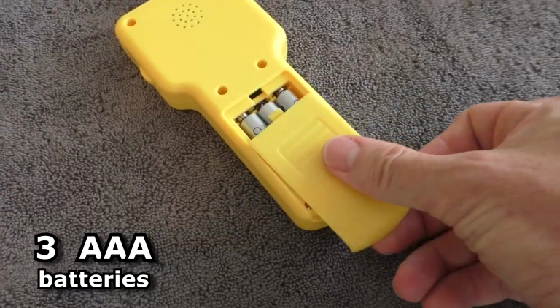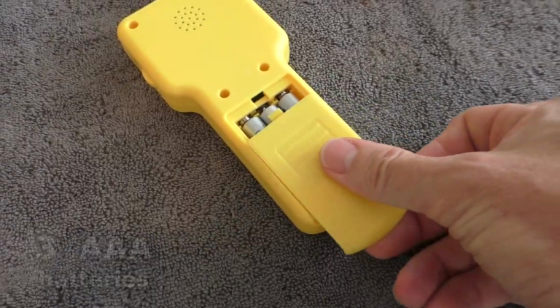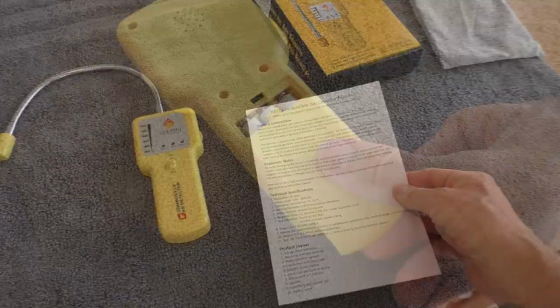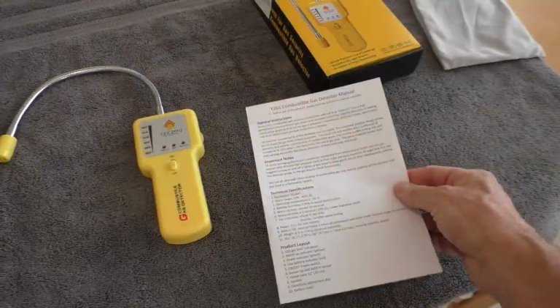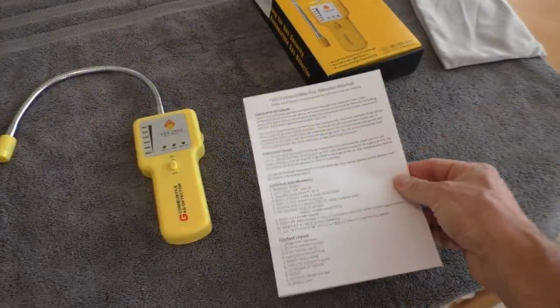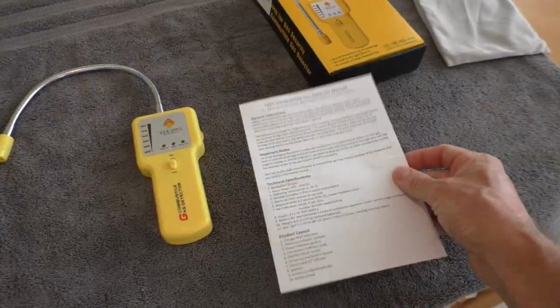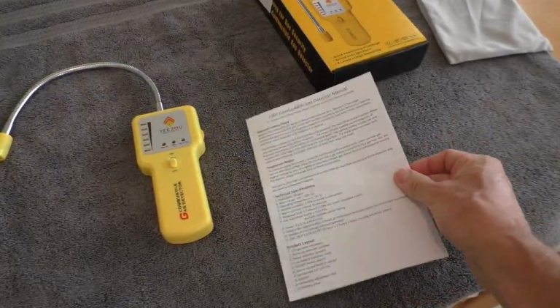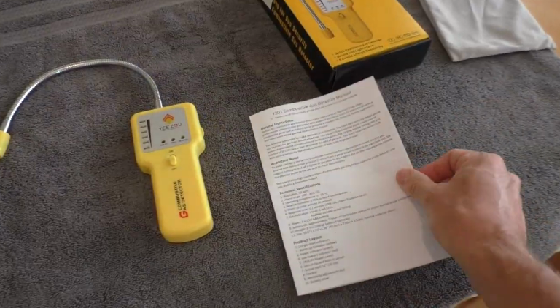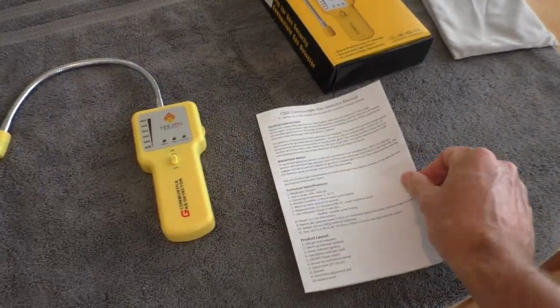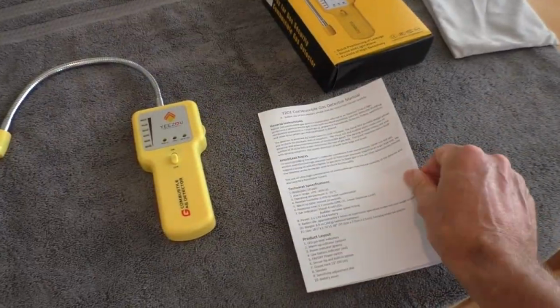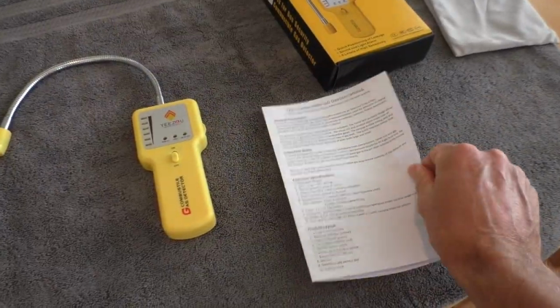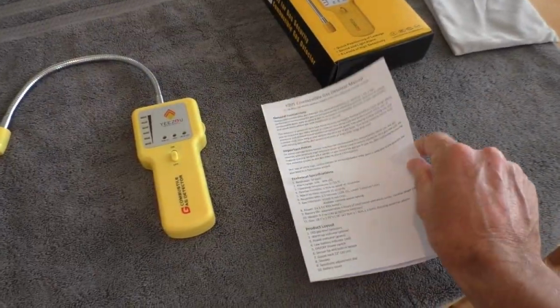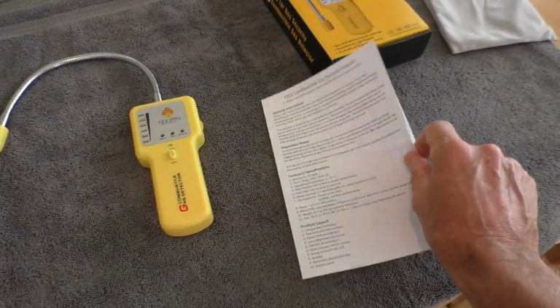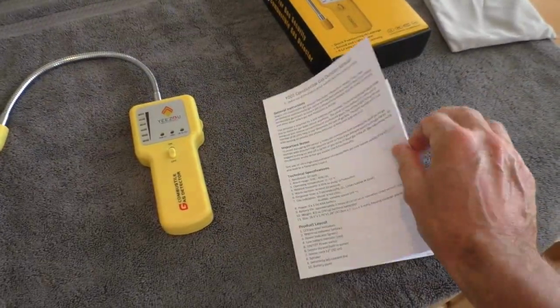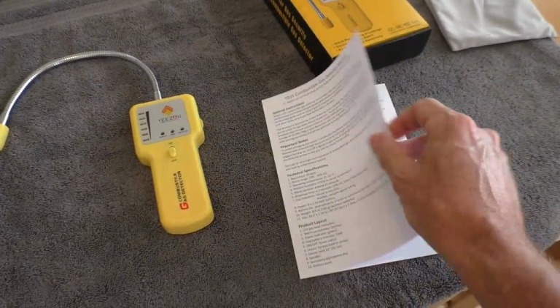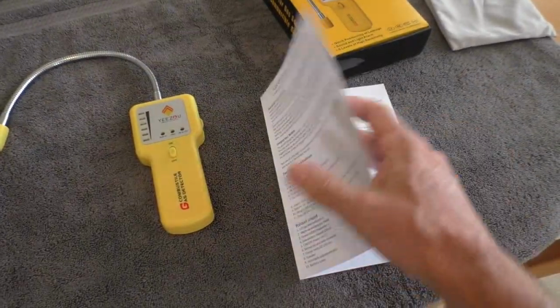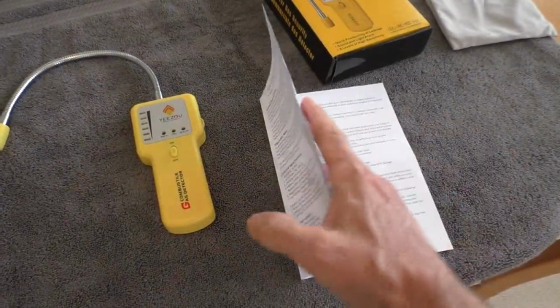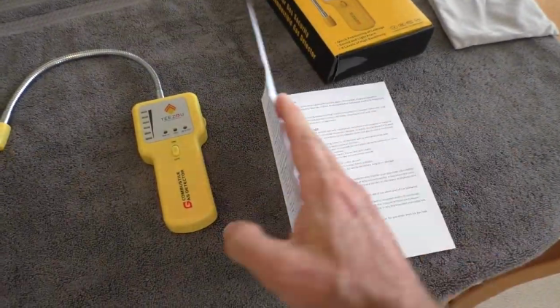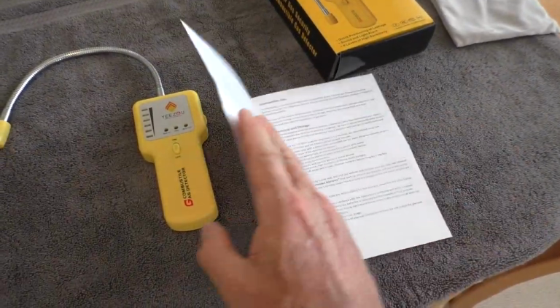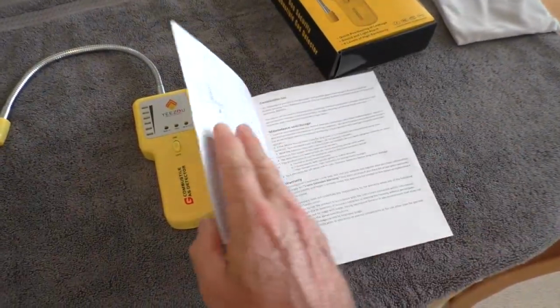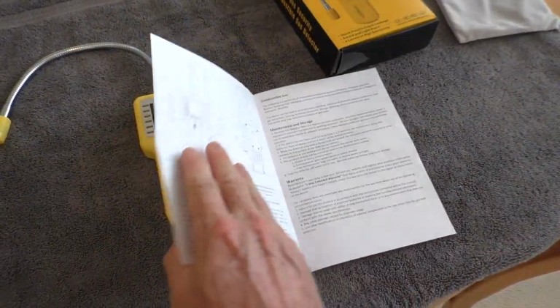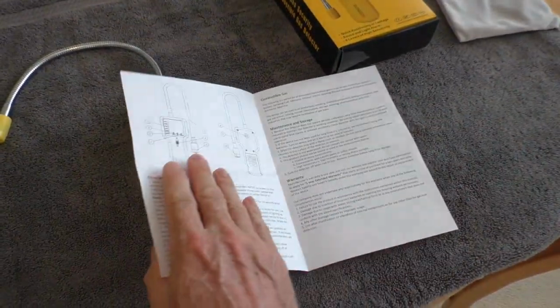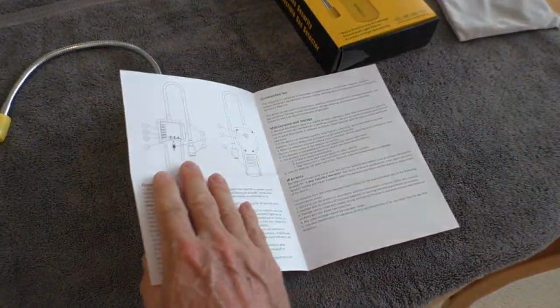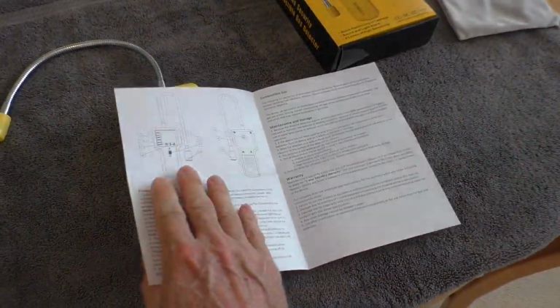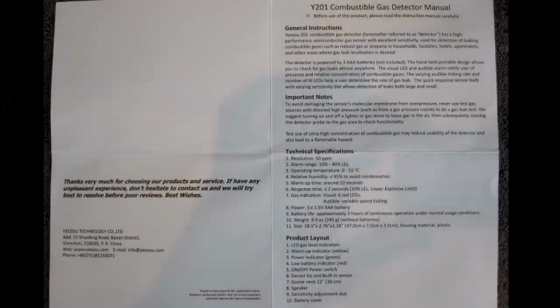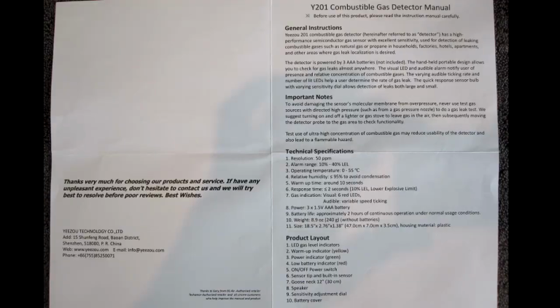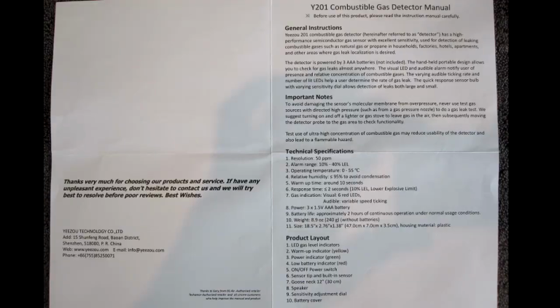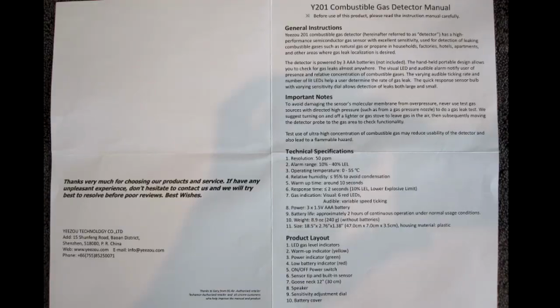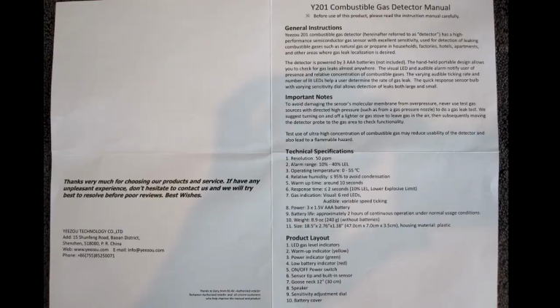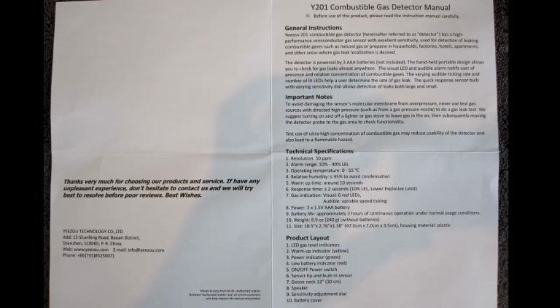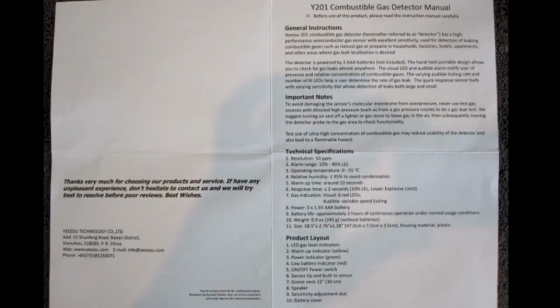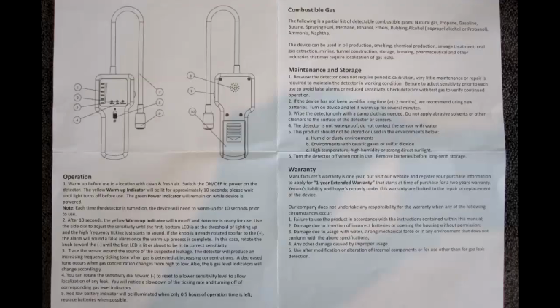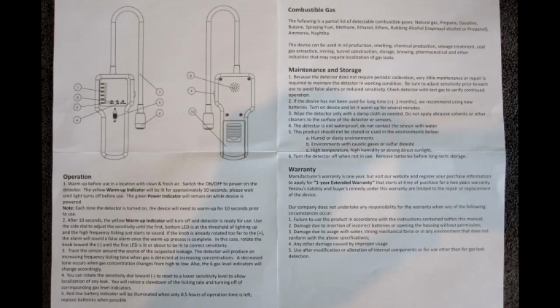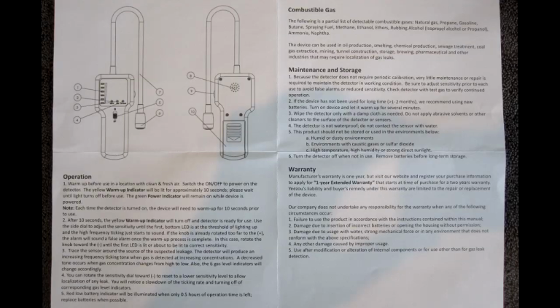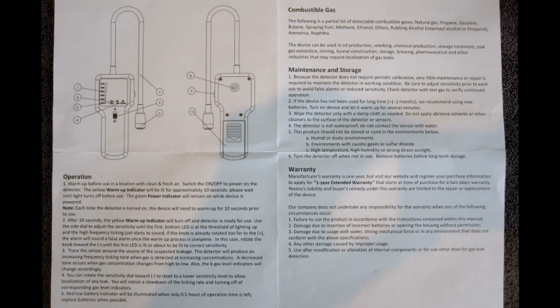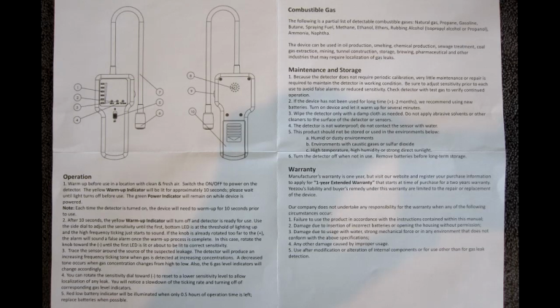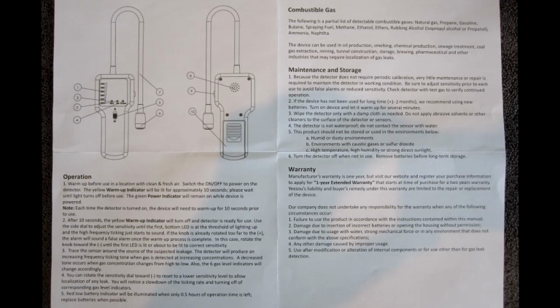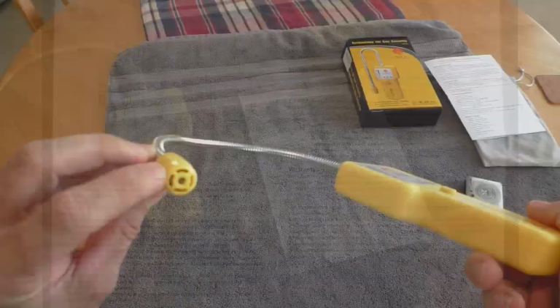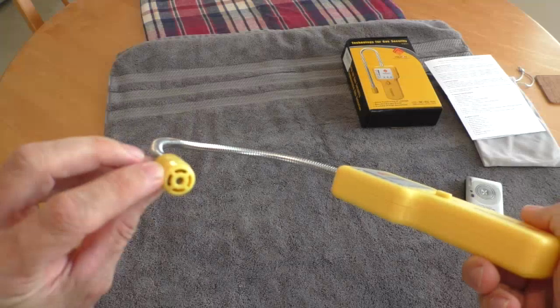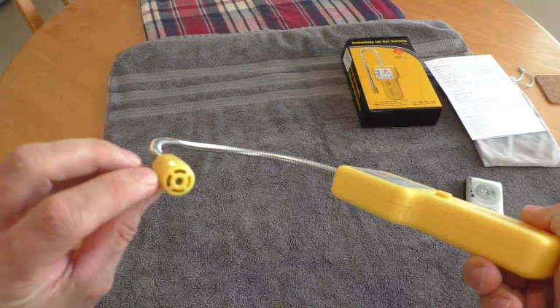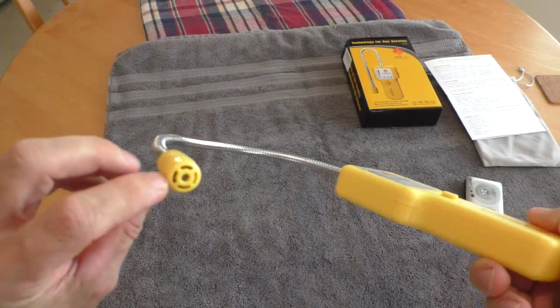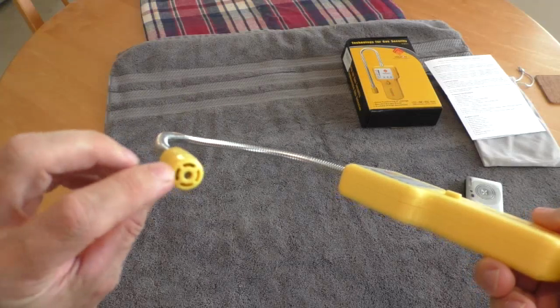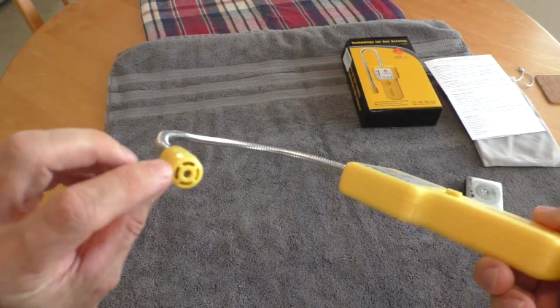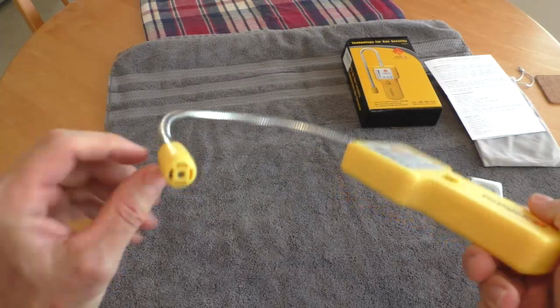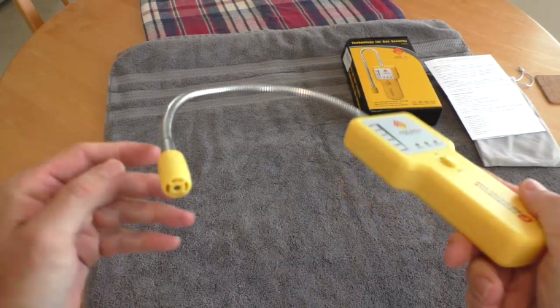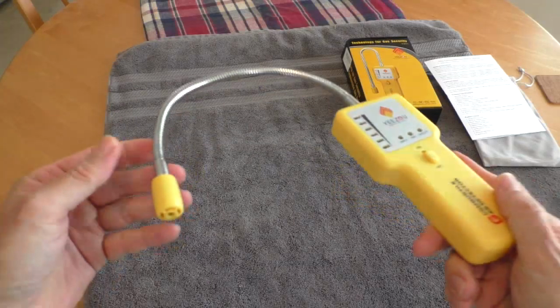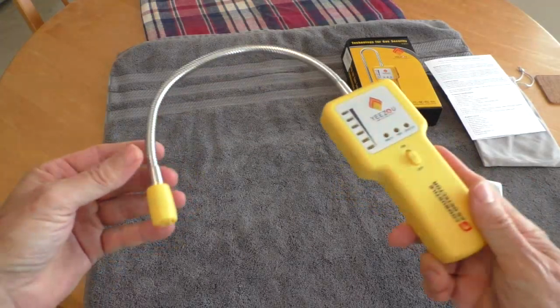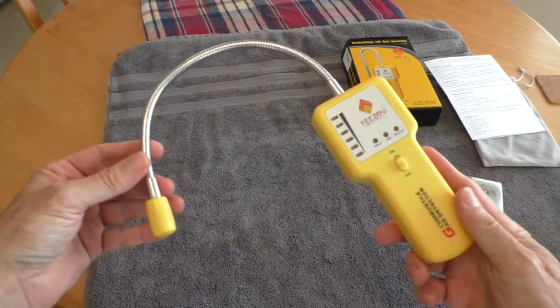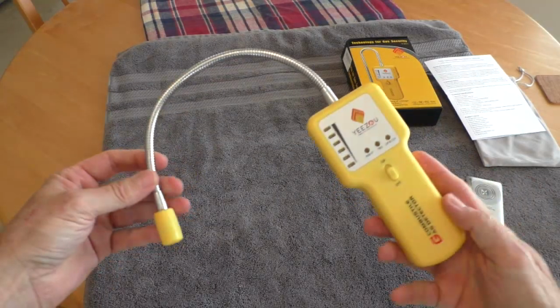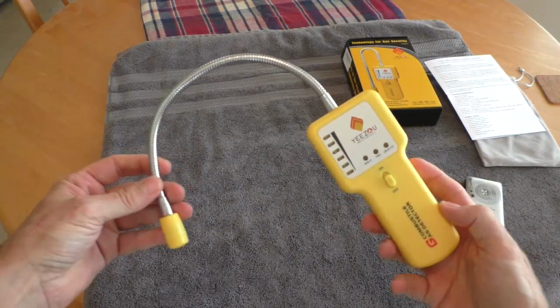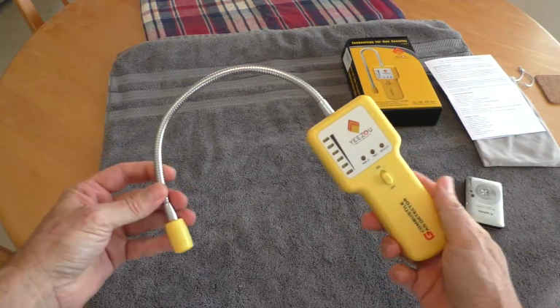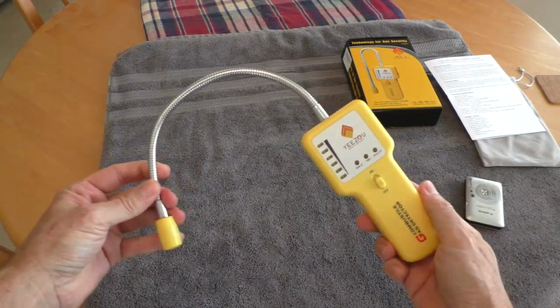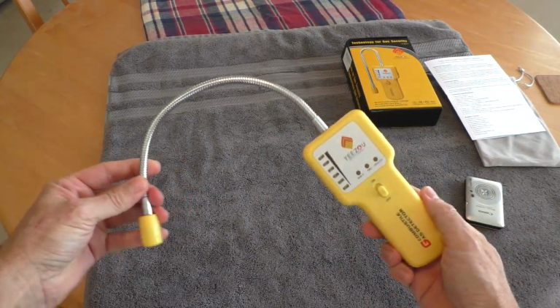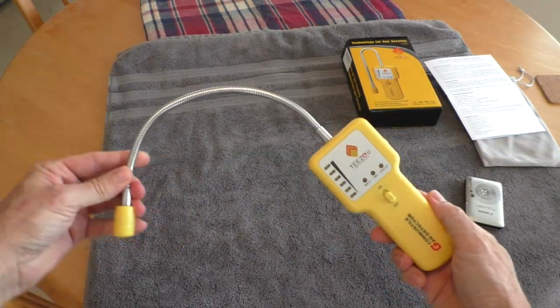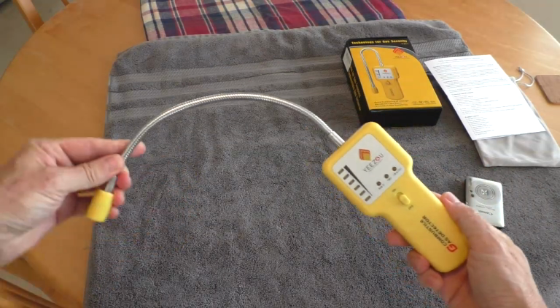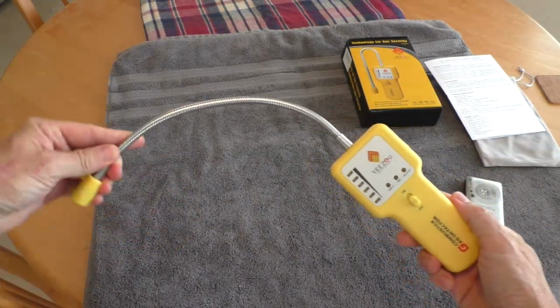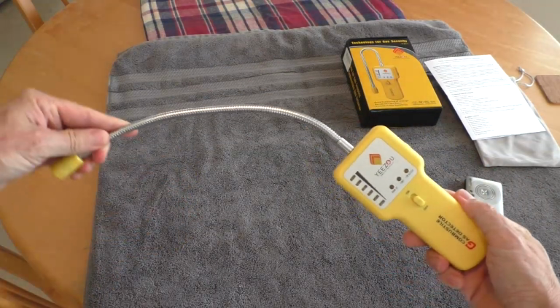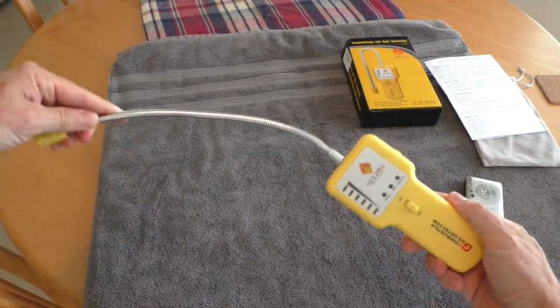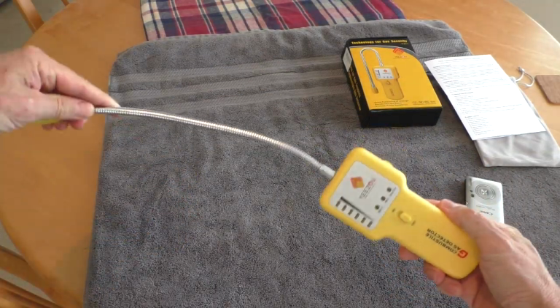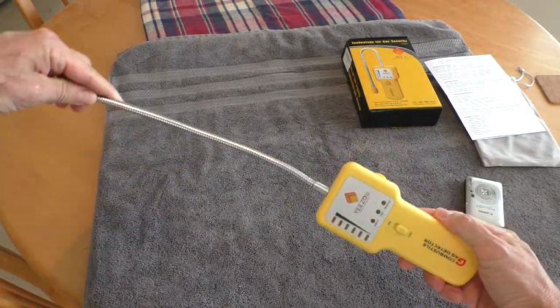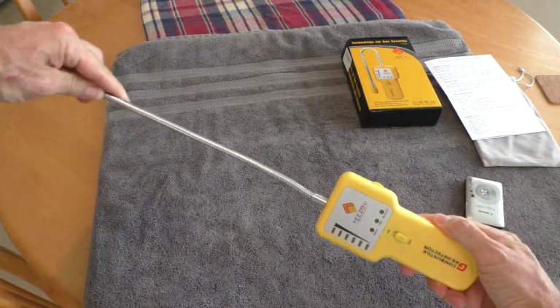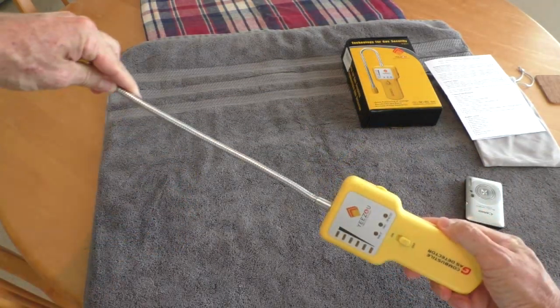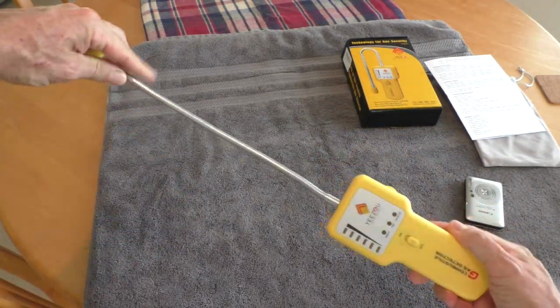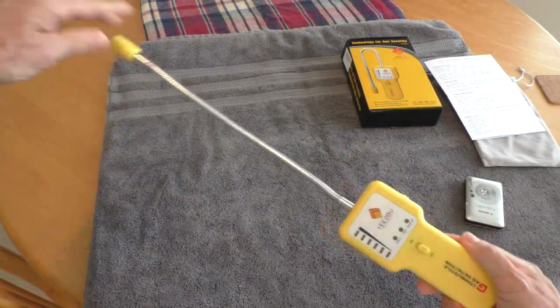Here are a couple pictures of the instructions — if you want to pause, you can read that. This is the sensor, and it has a flexible wand.